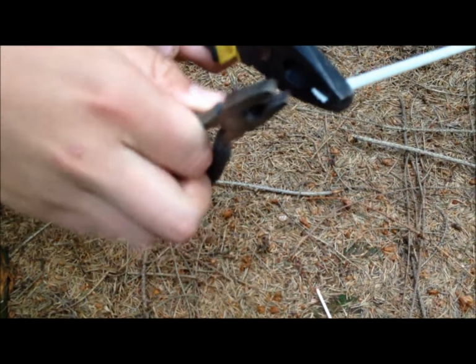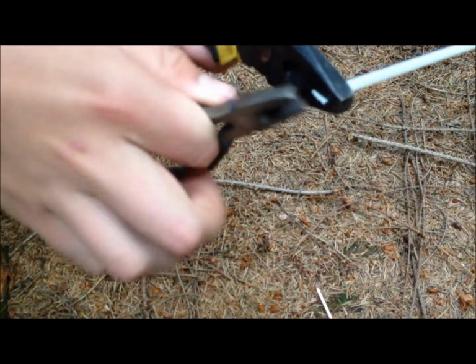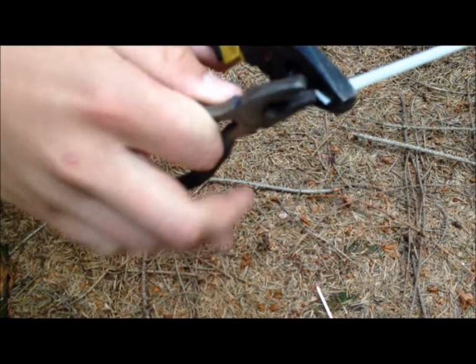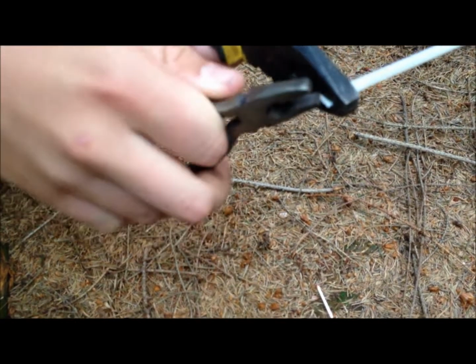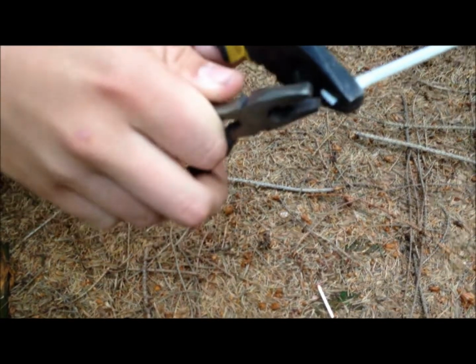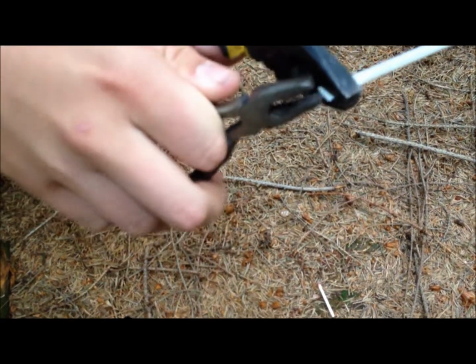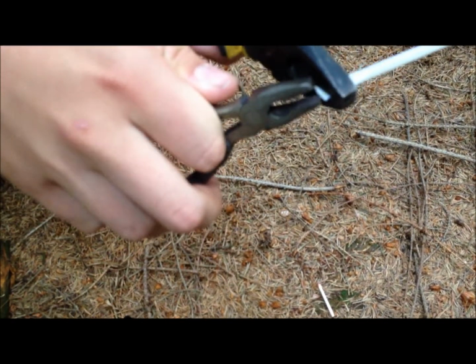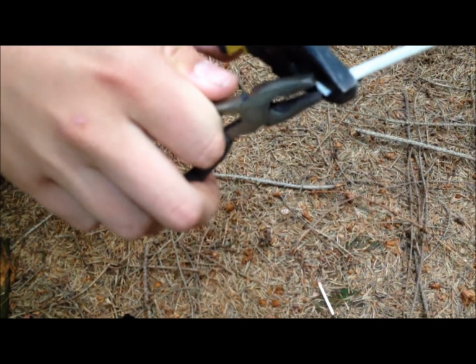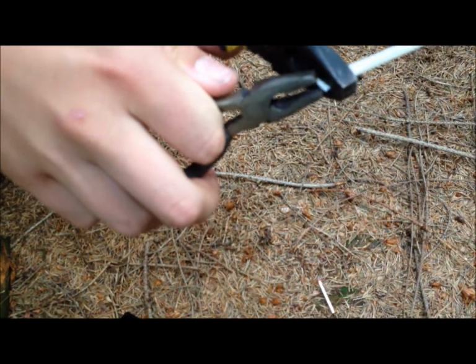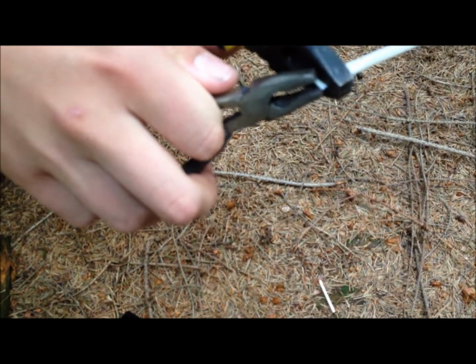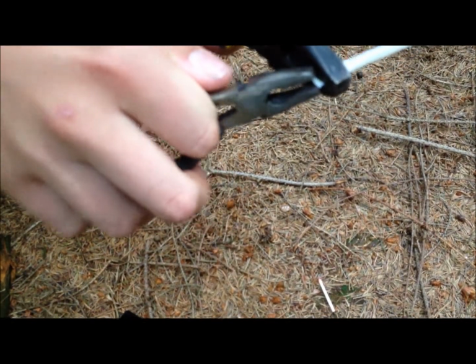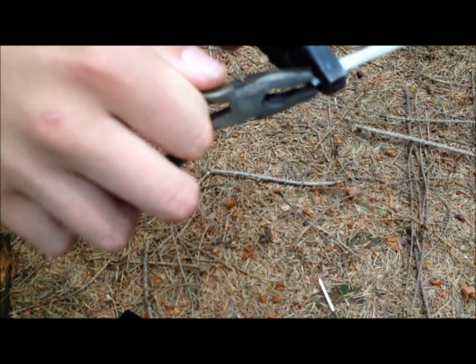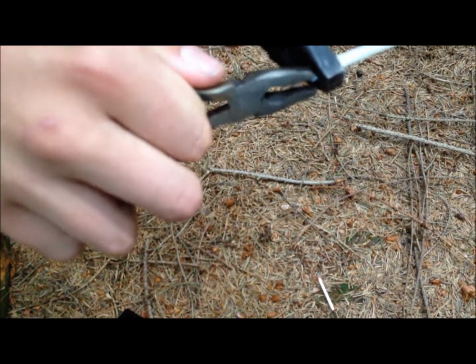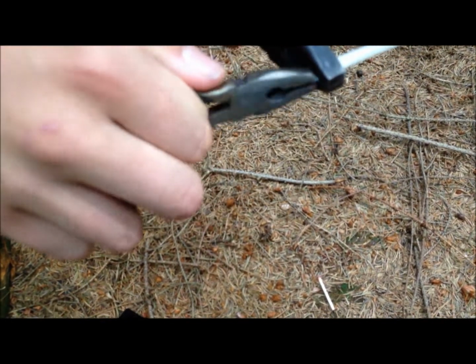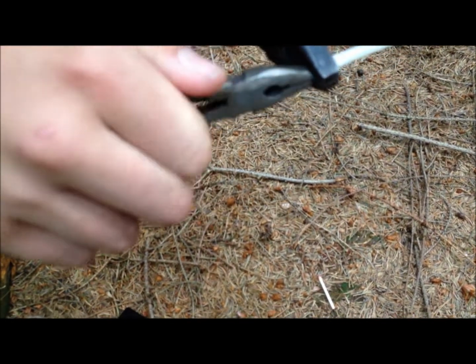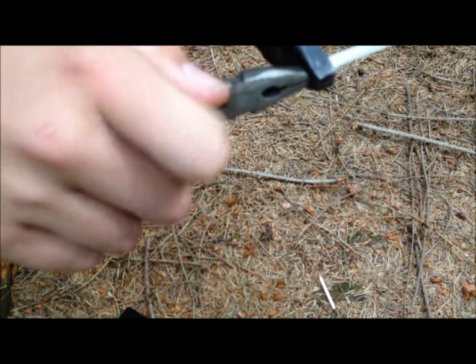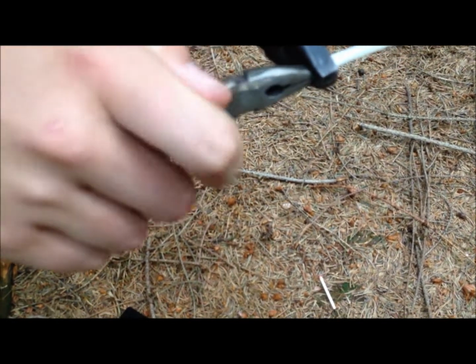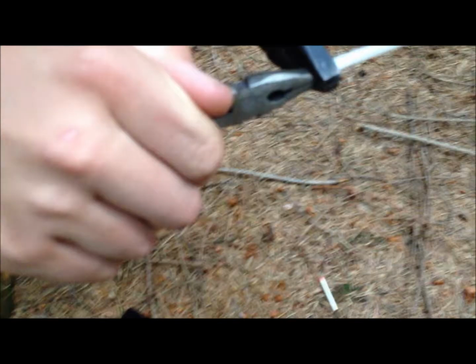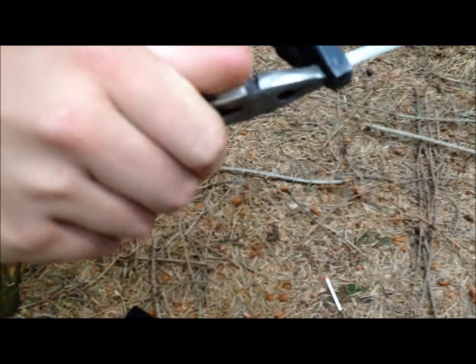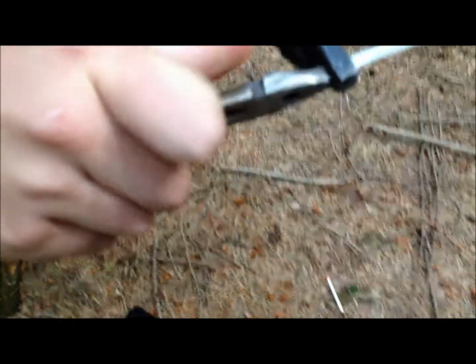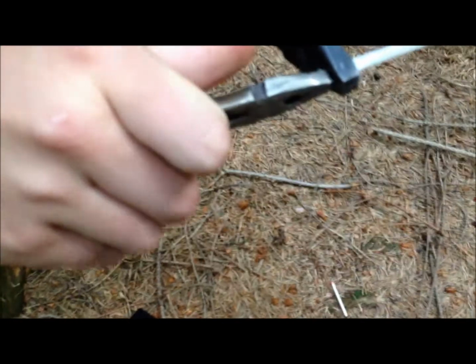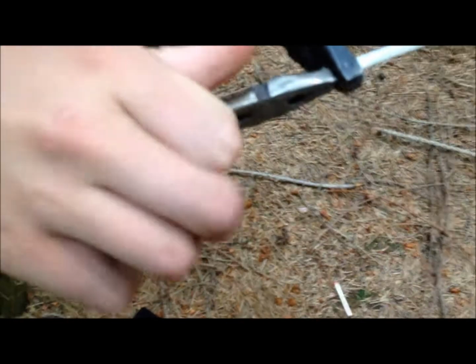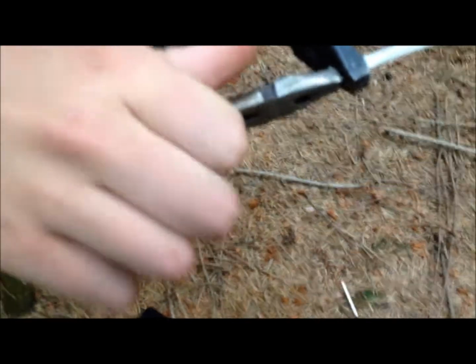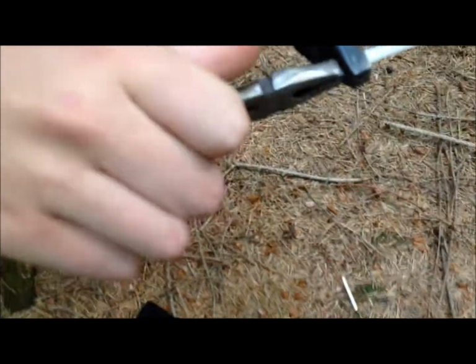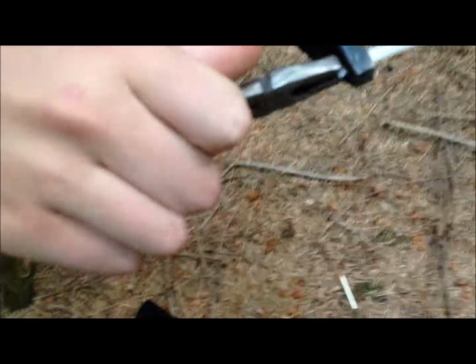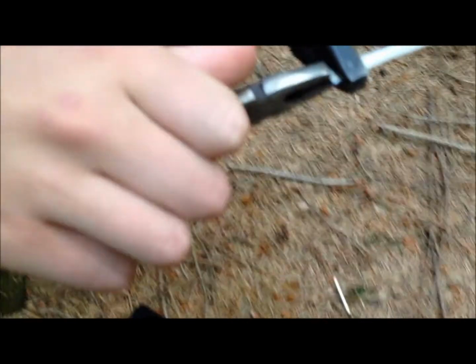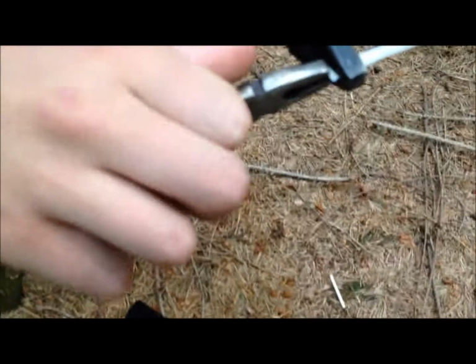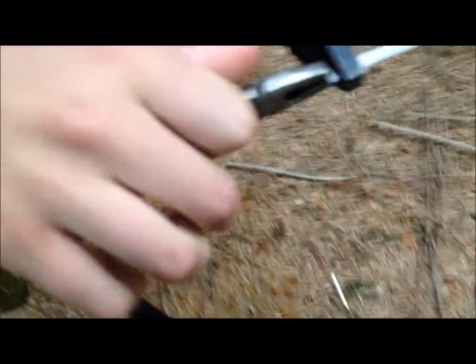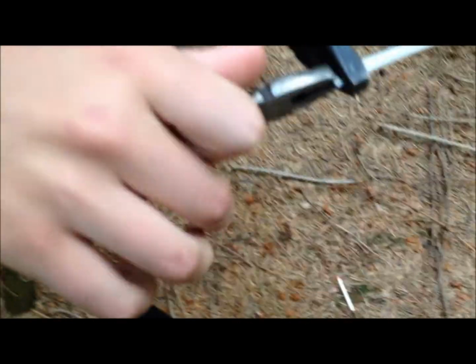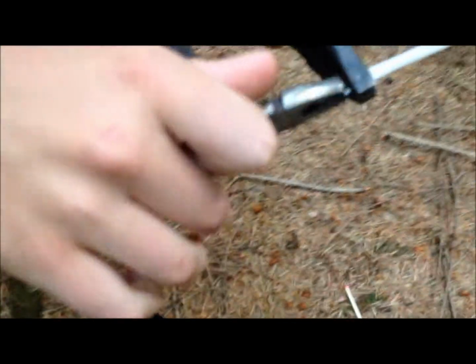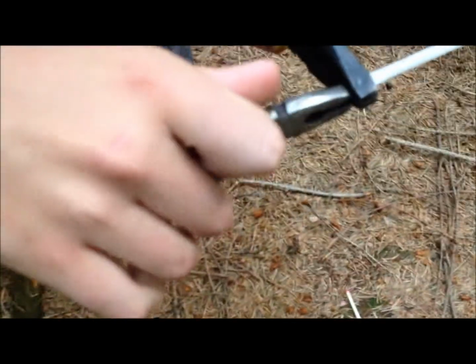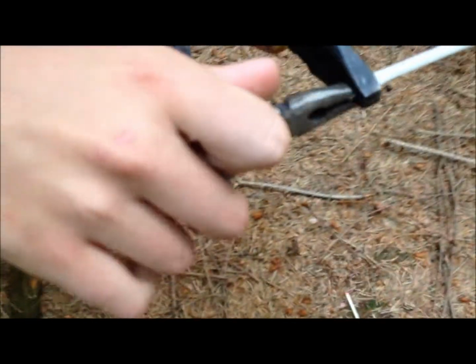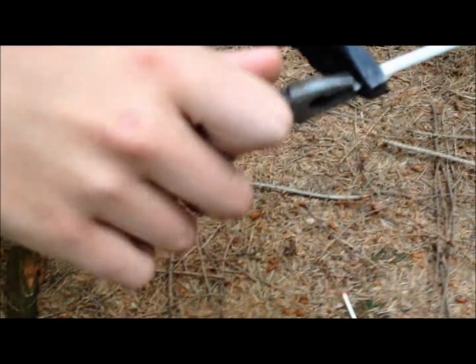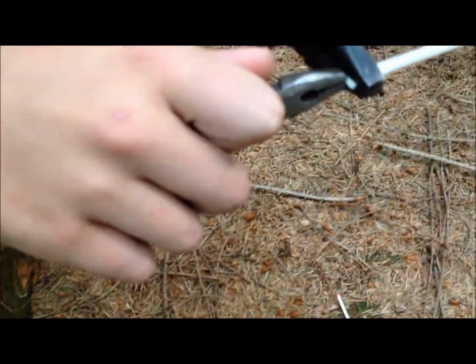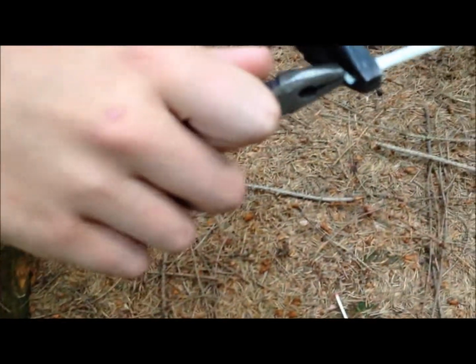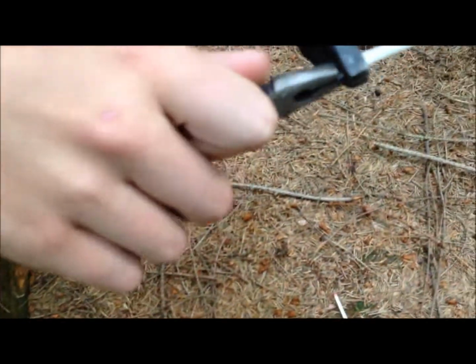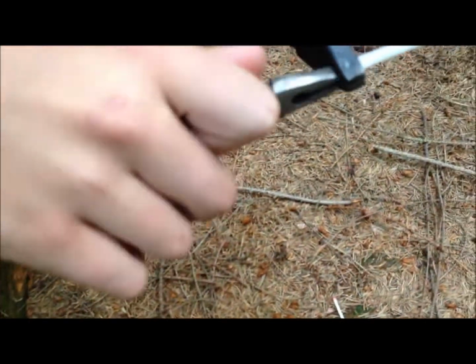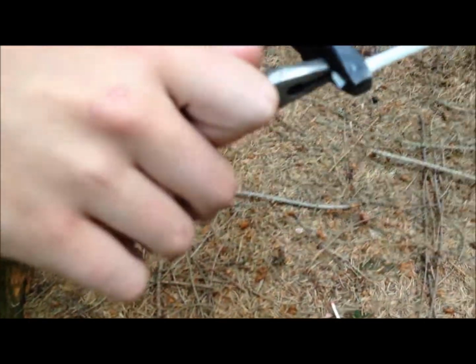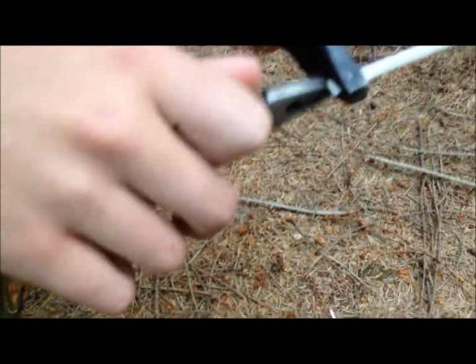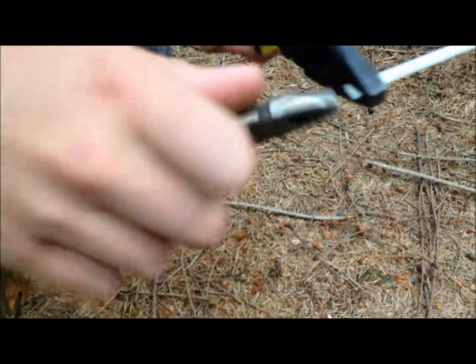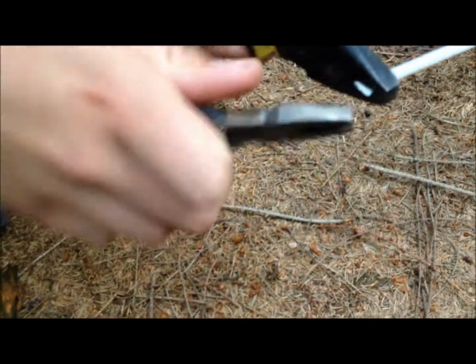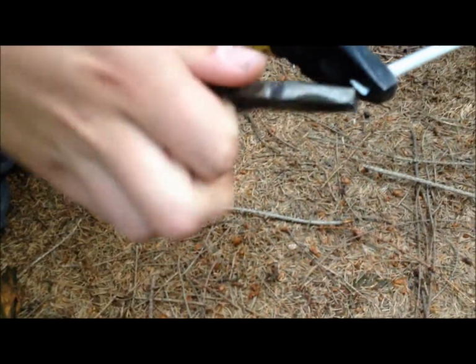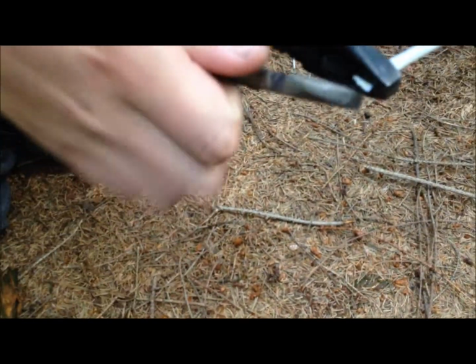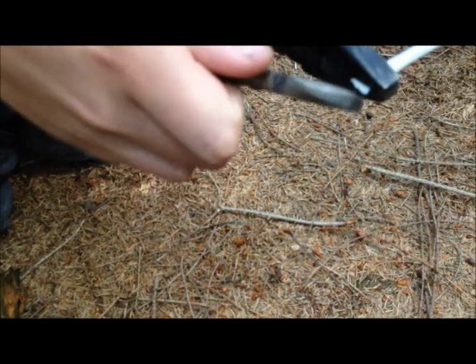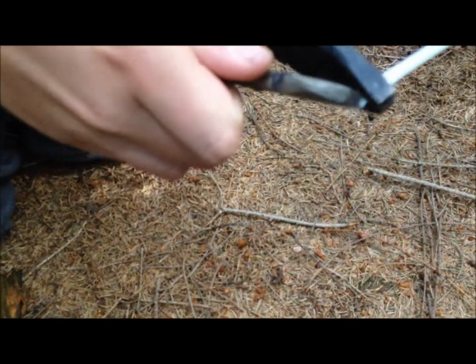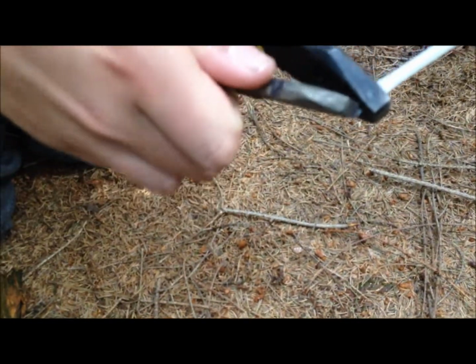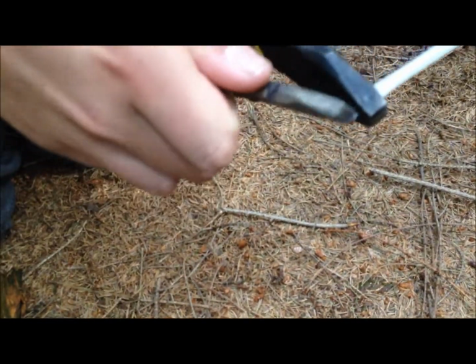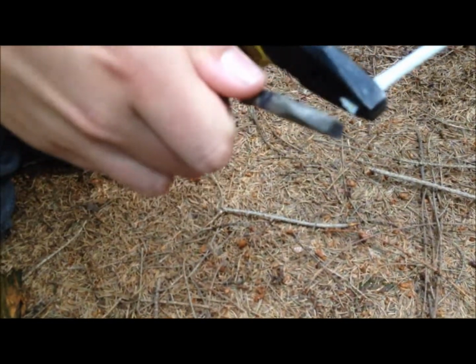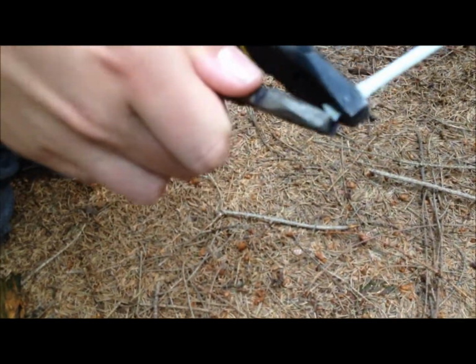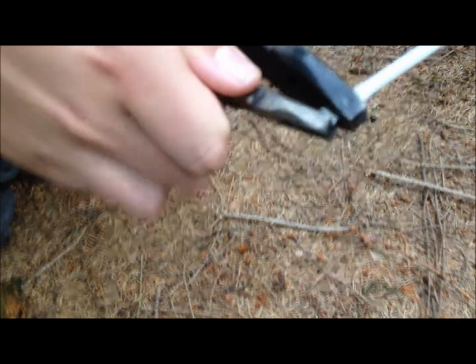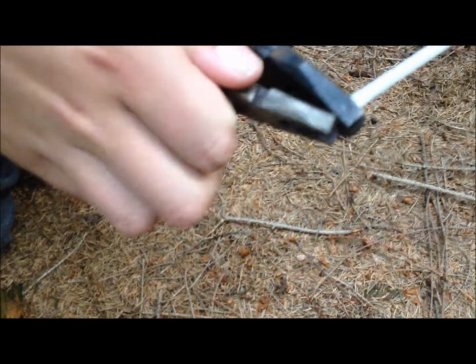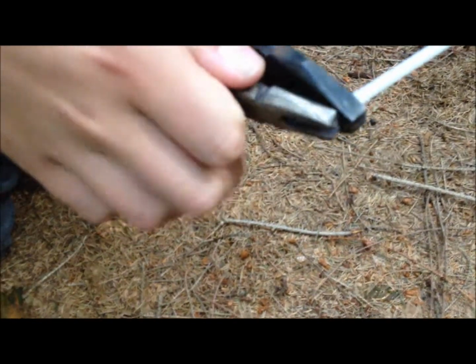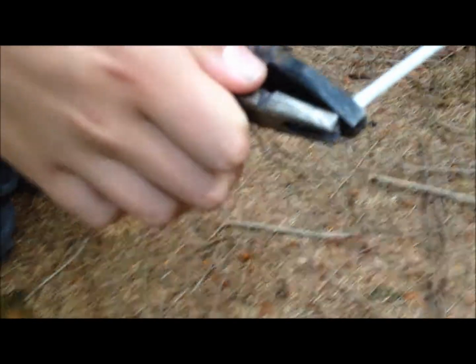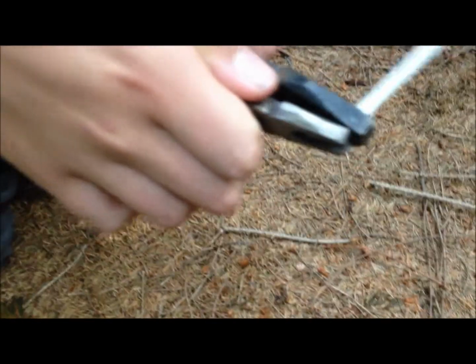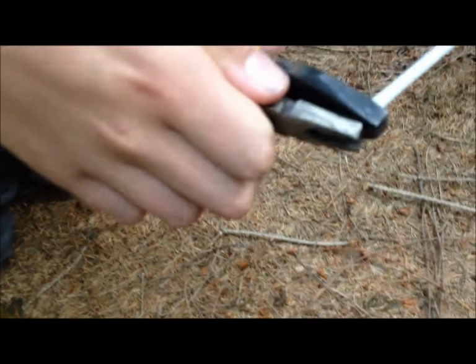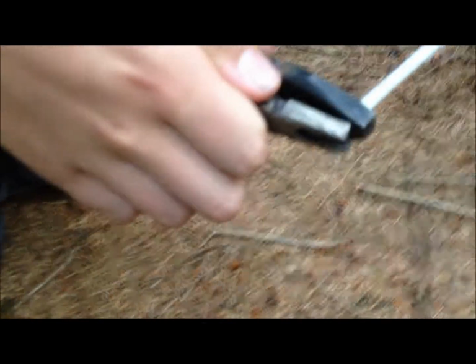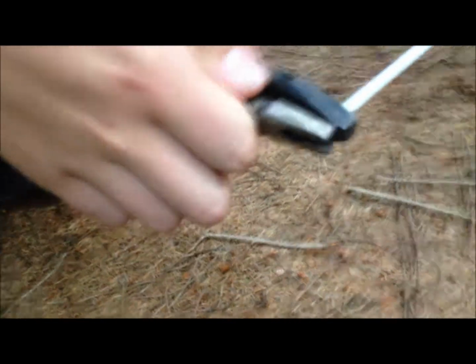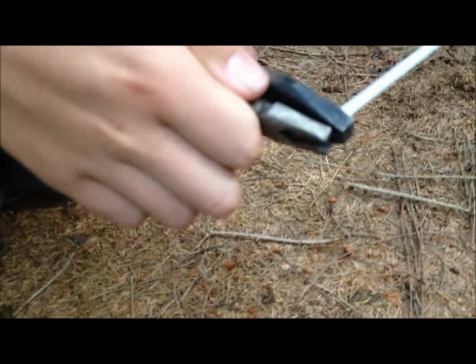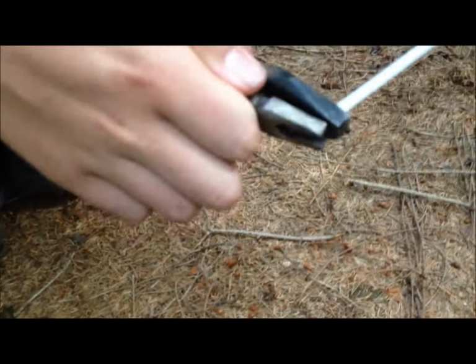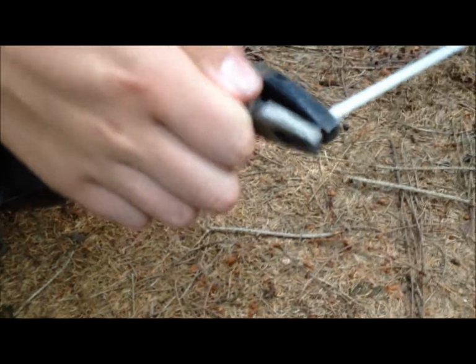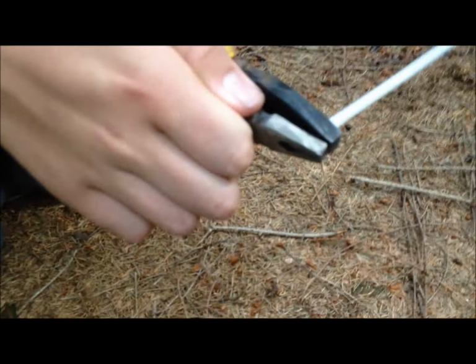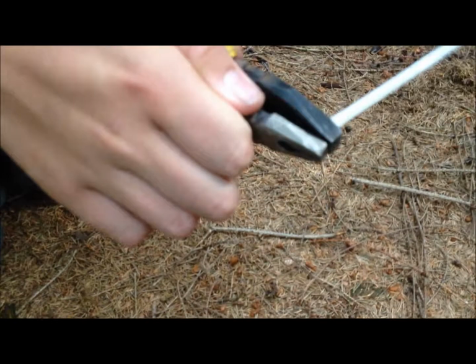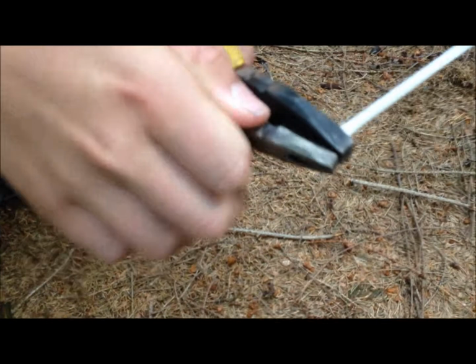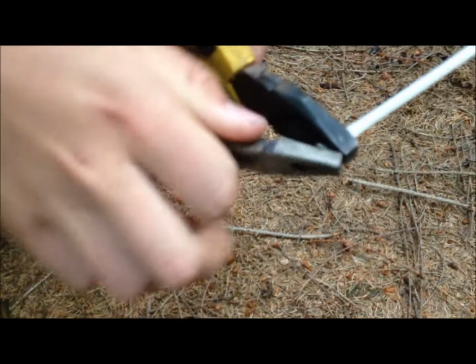Now take your other pair of pliers and clamp that shut while it's still quite warm, otherwise you won't be able to mould it.